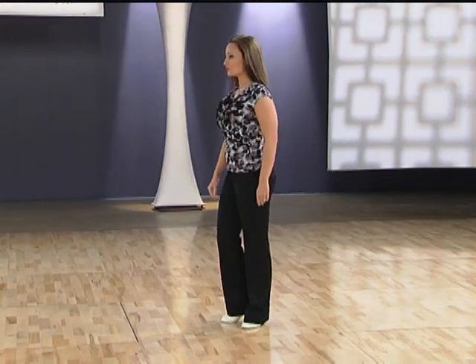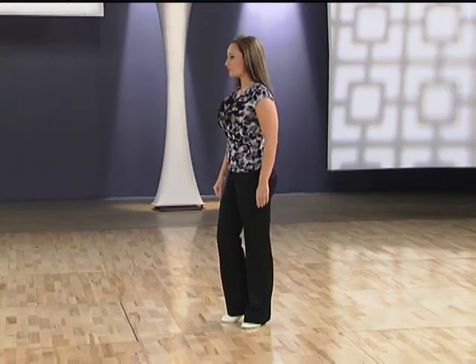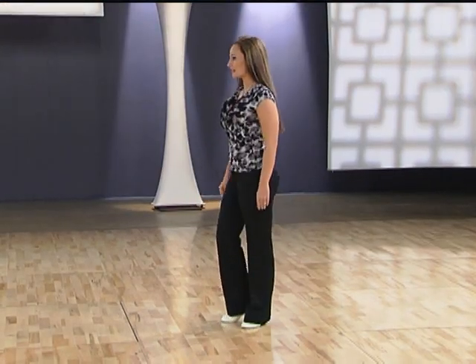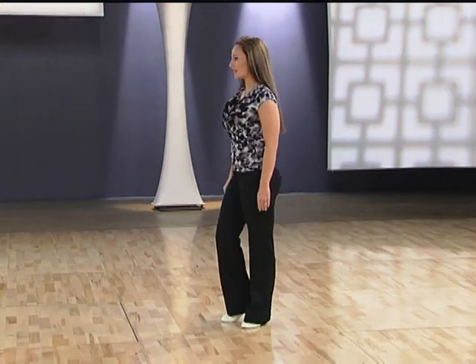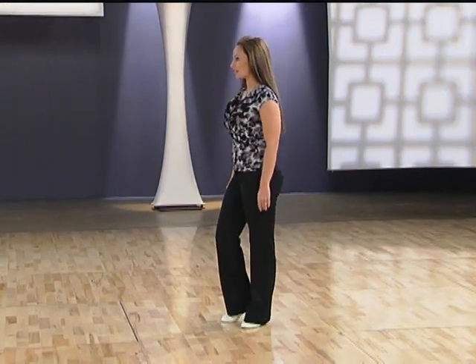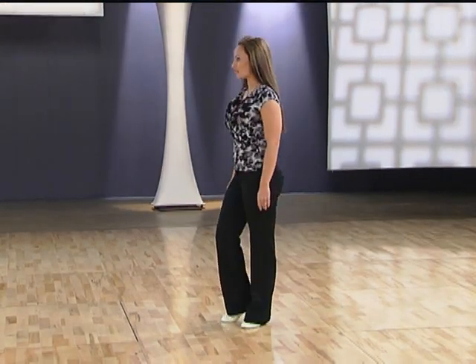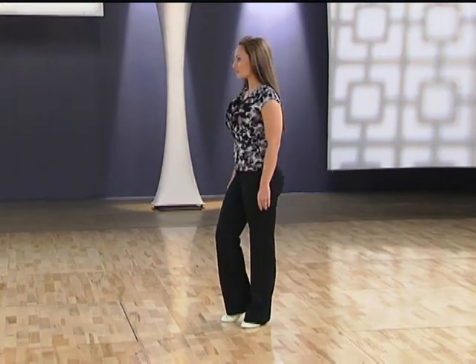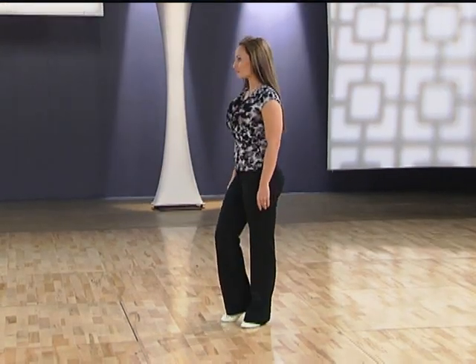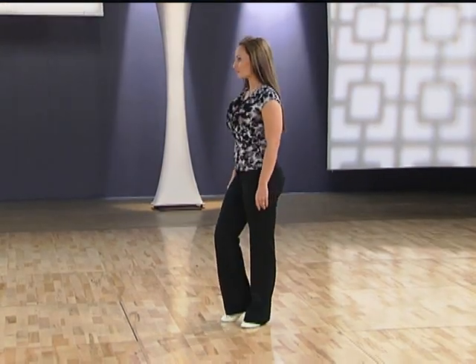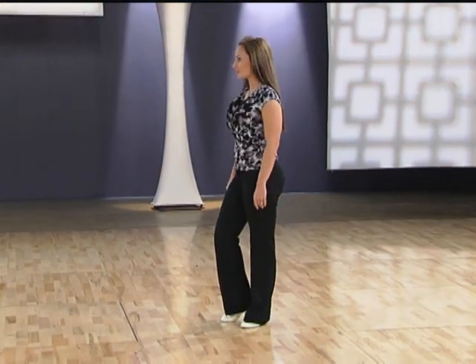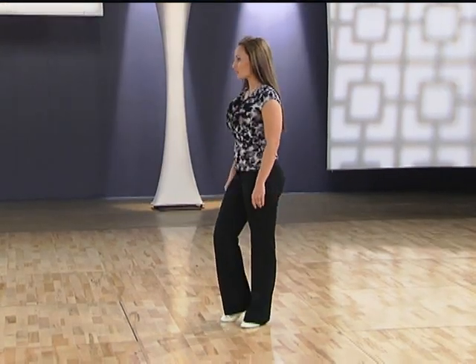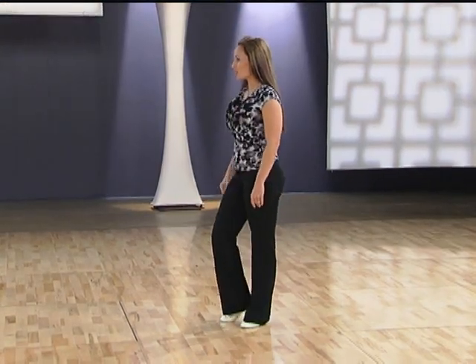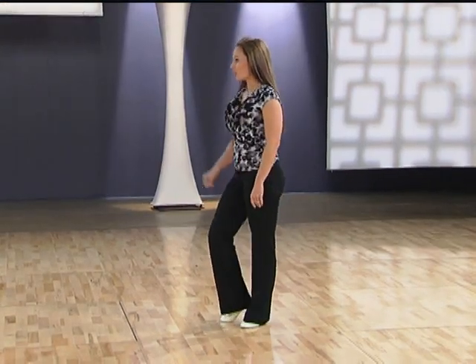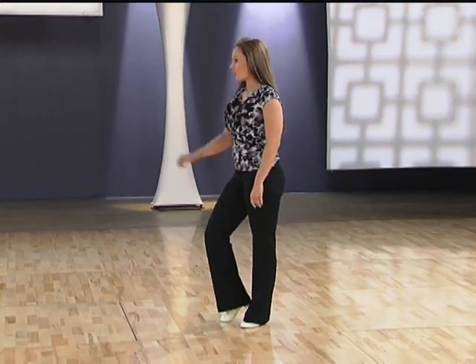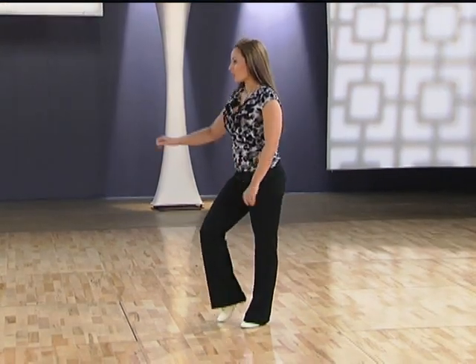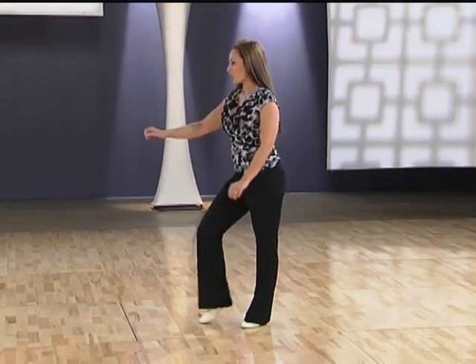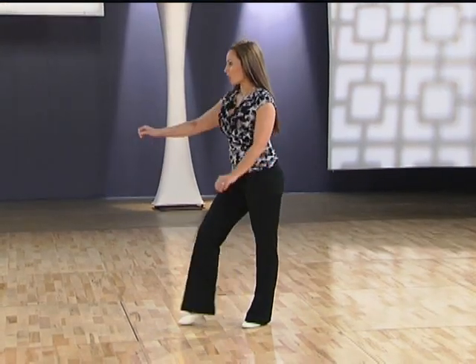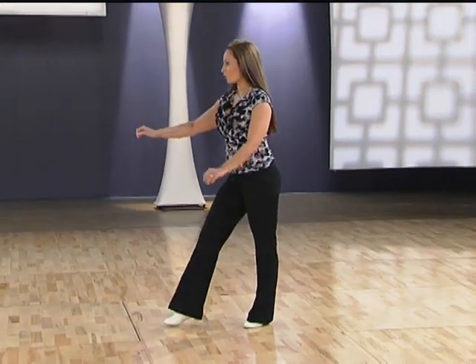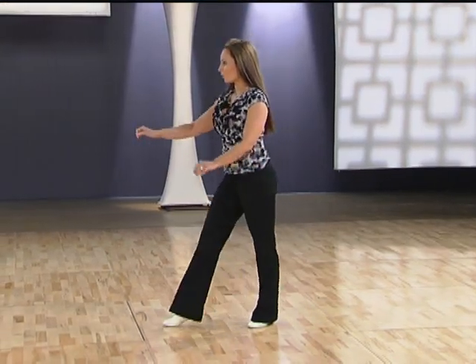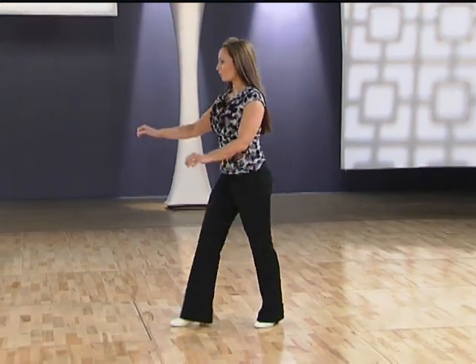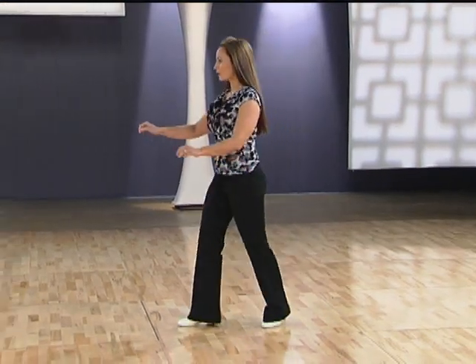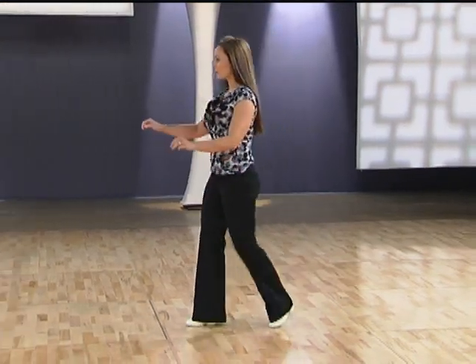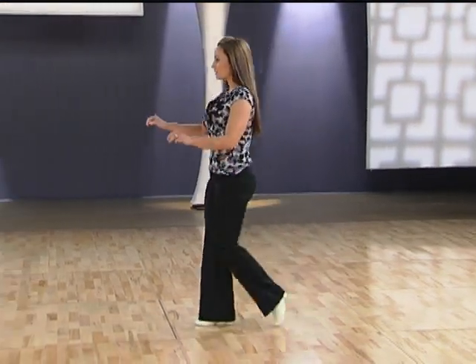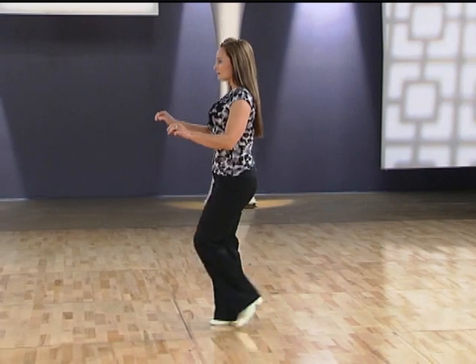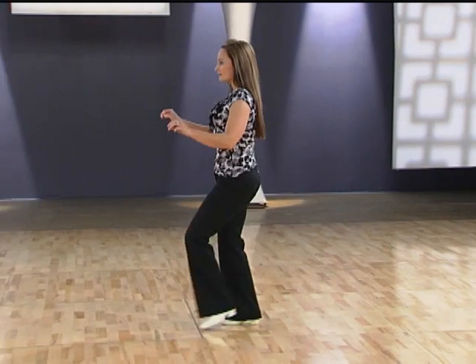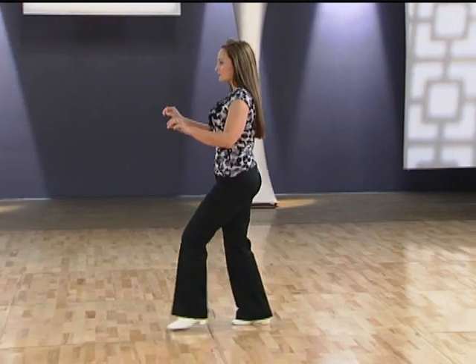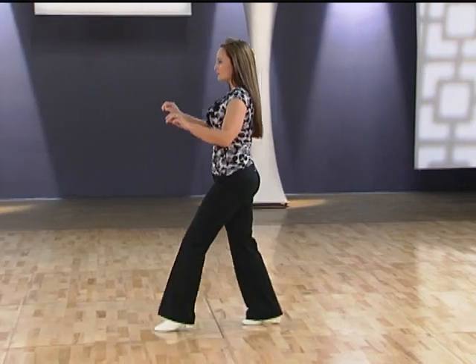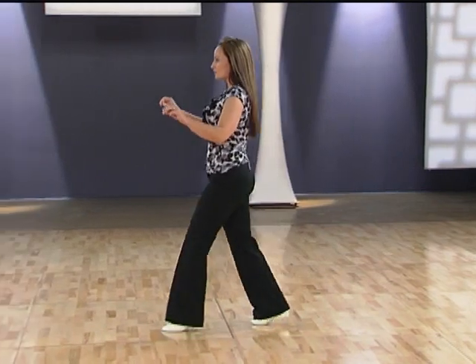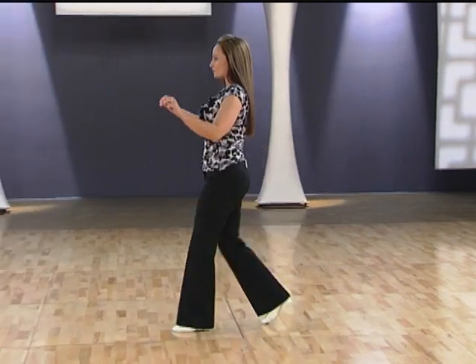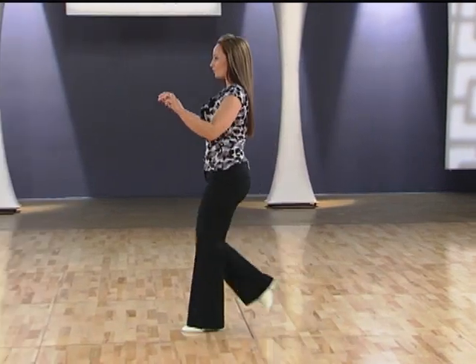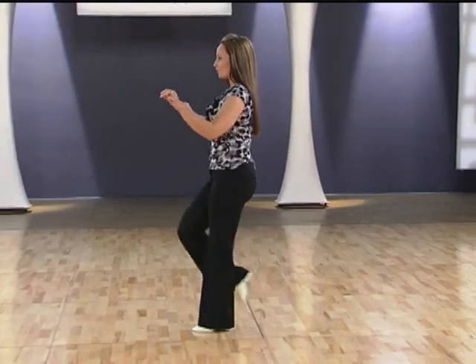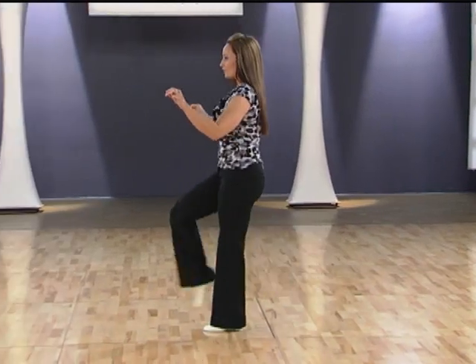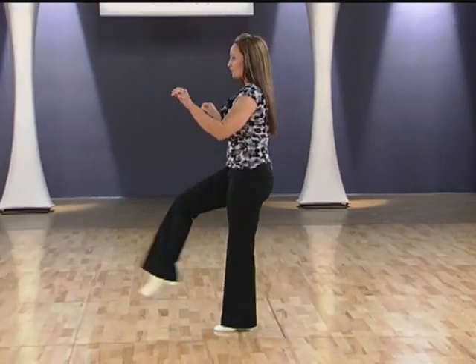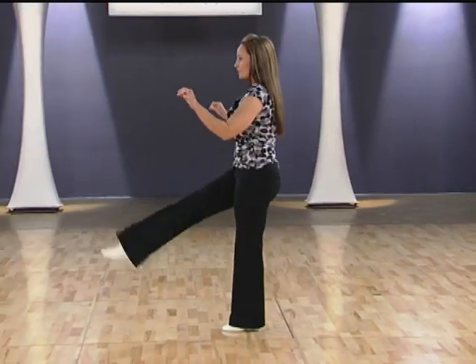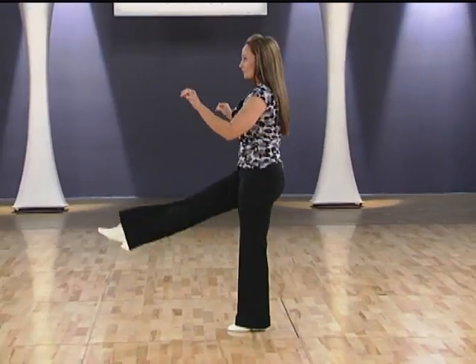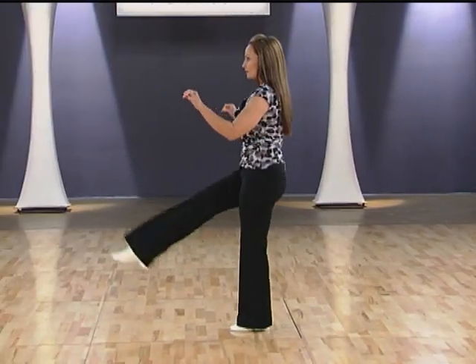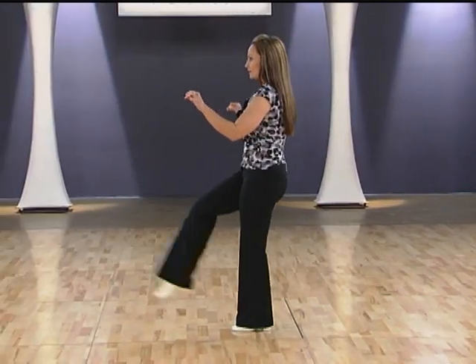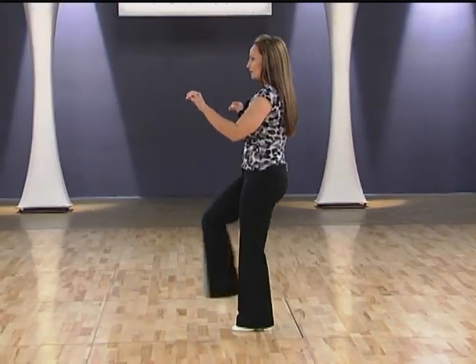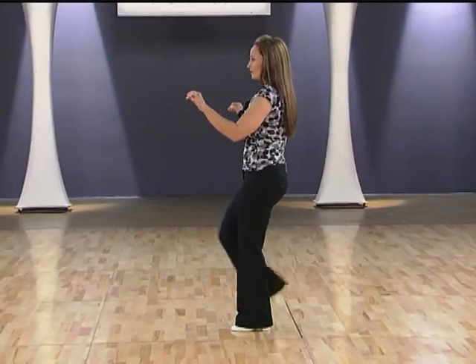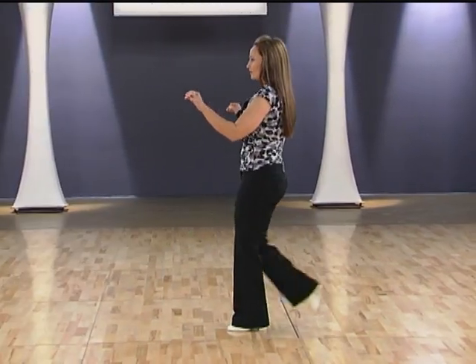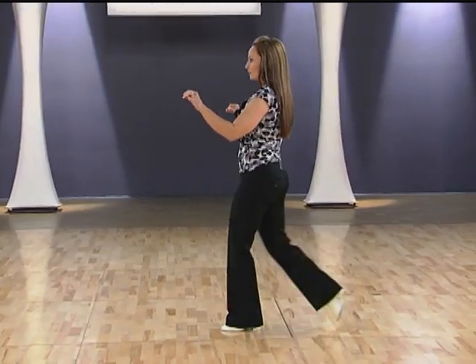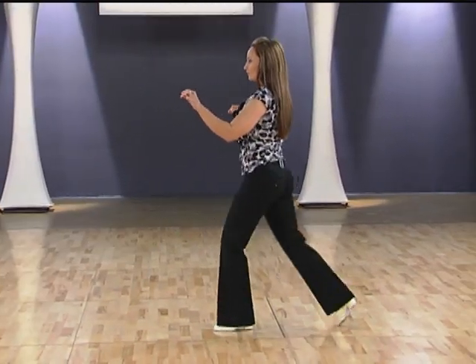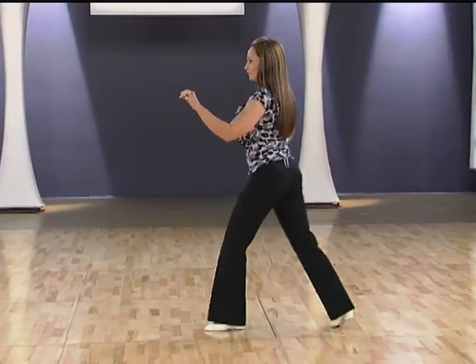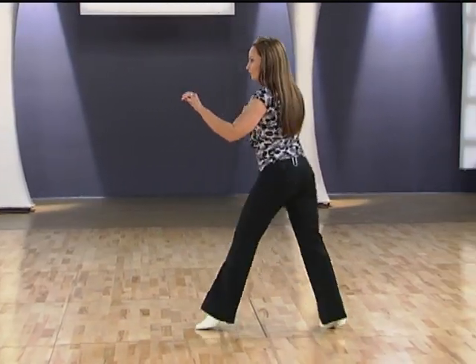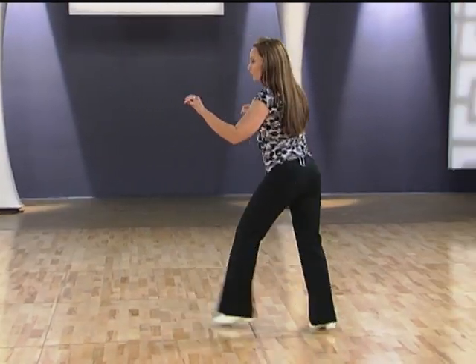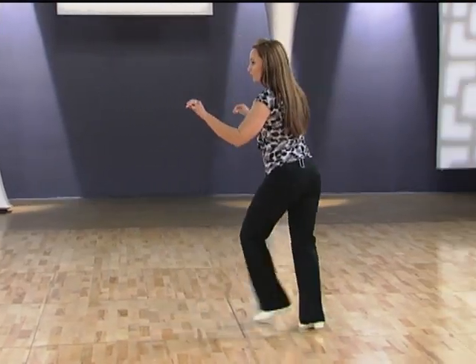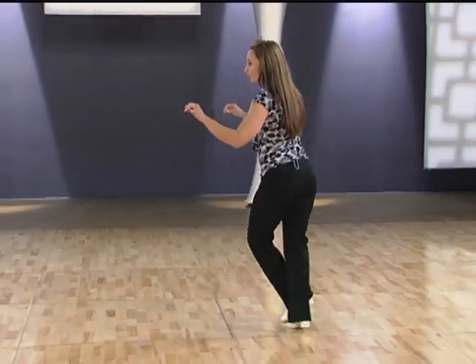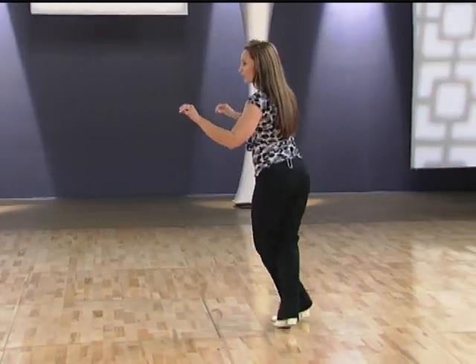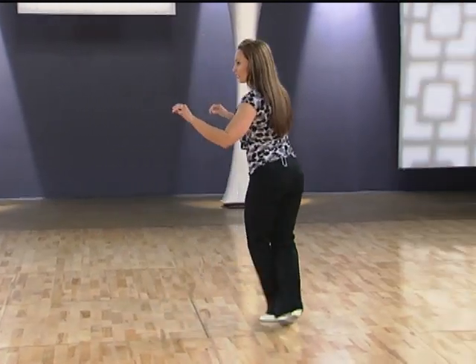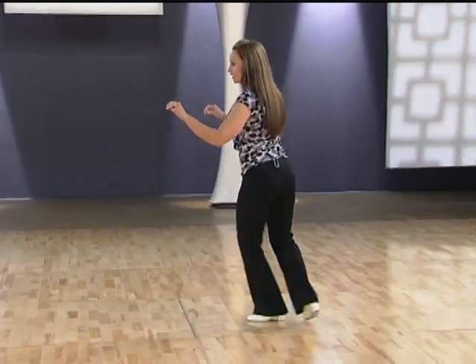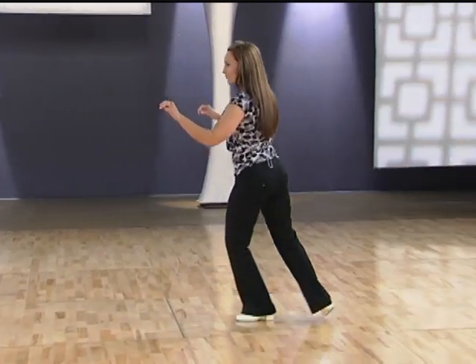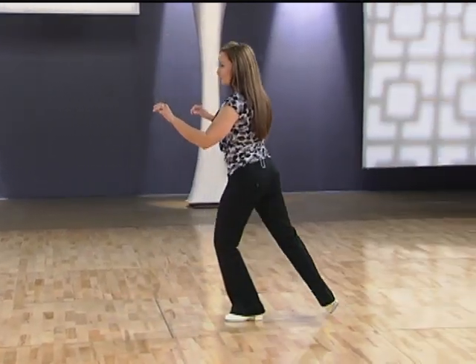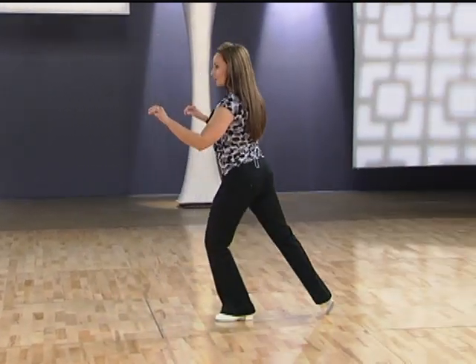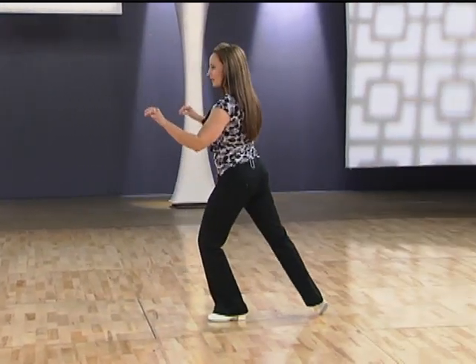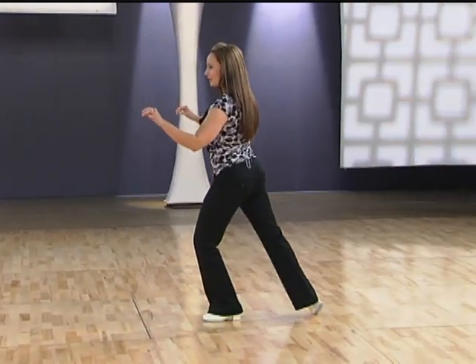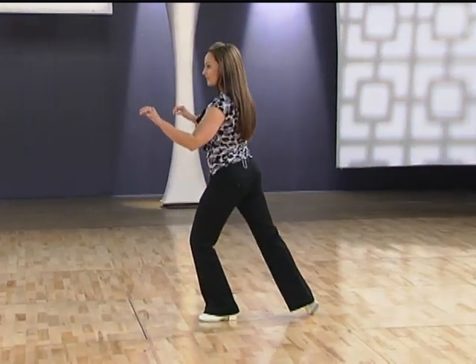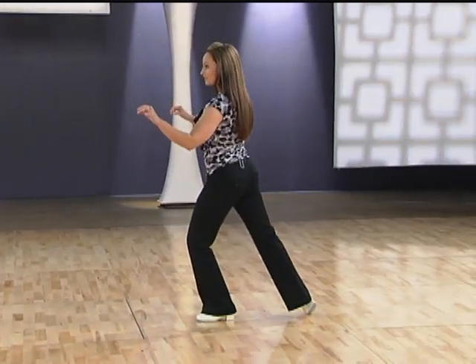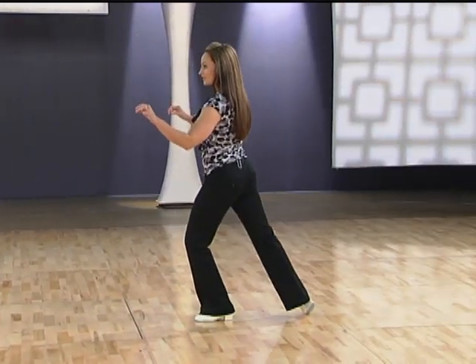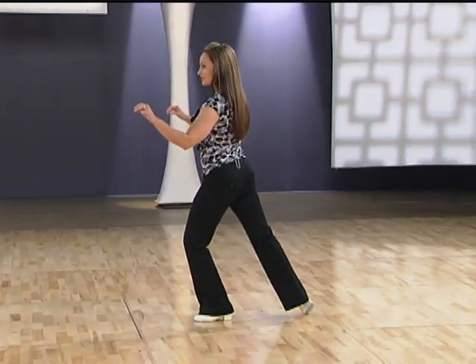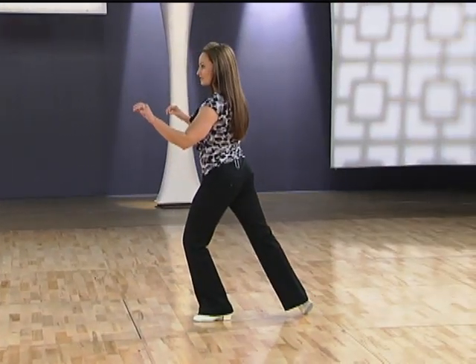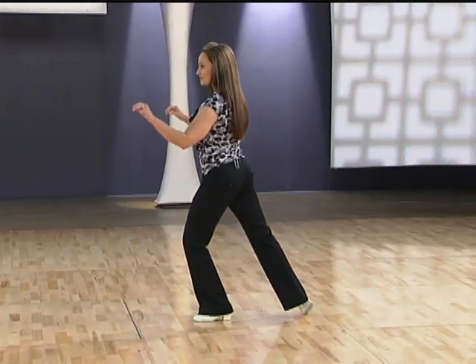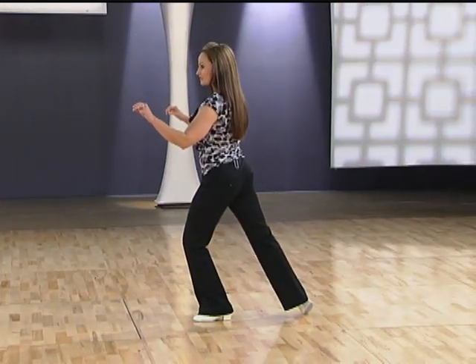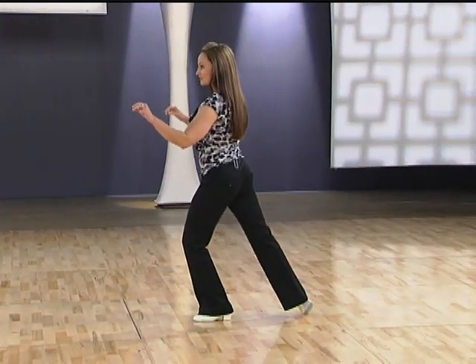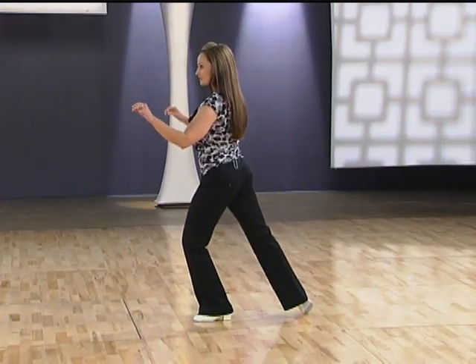Ladies, for your timing, we have a one, two, three, four, a five, six.